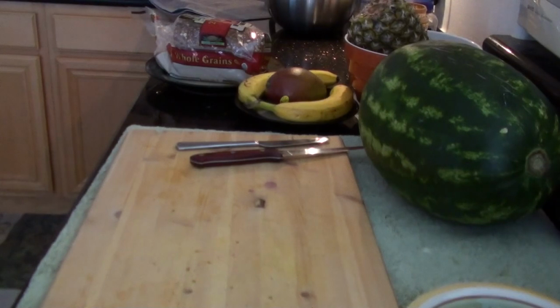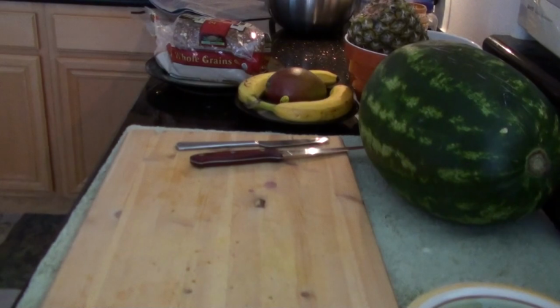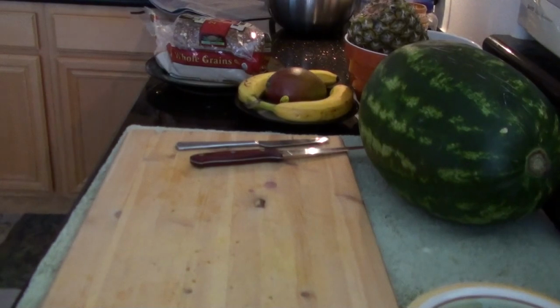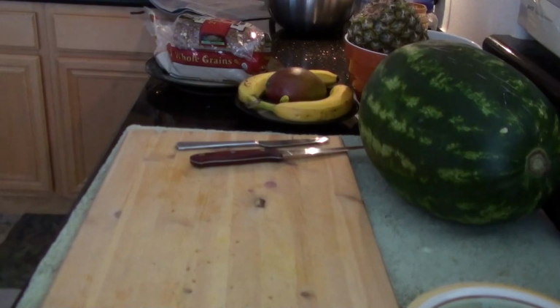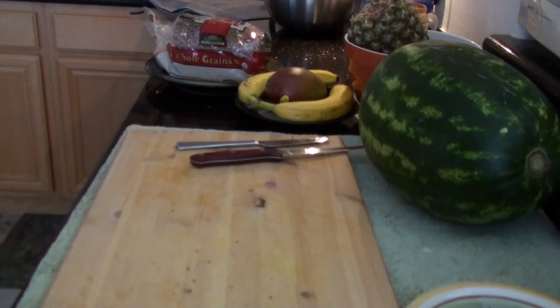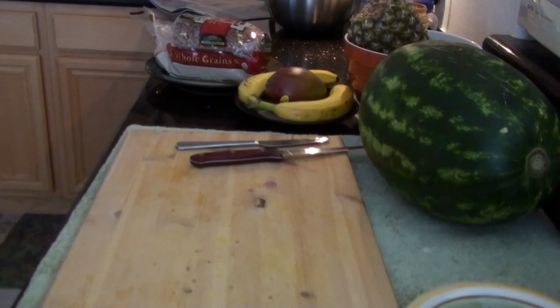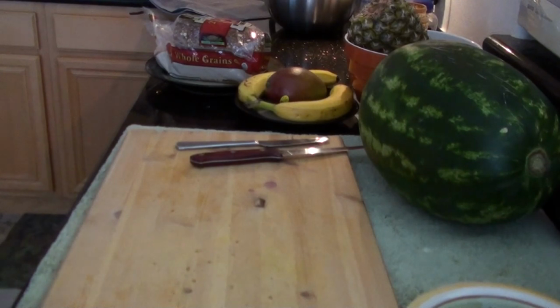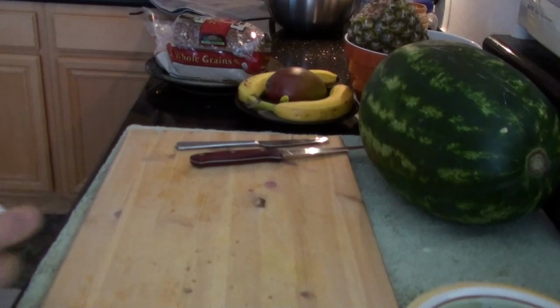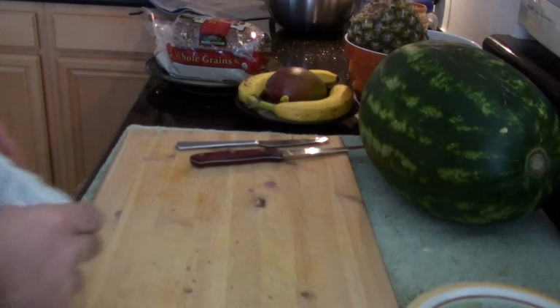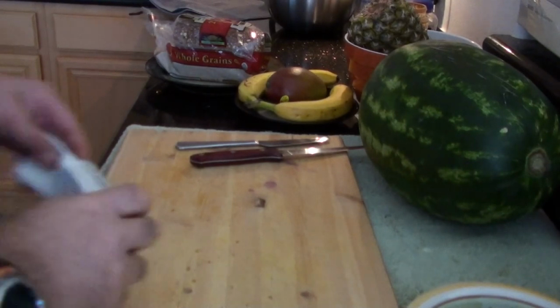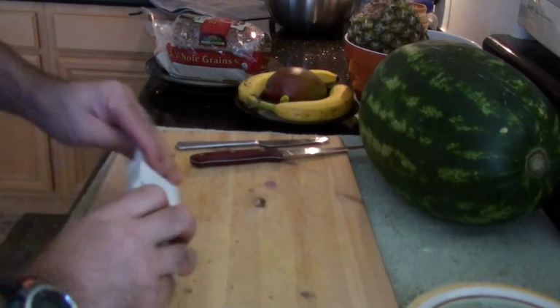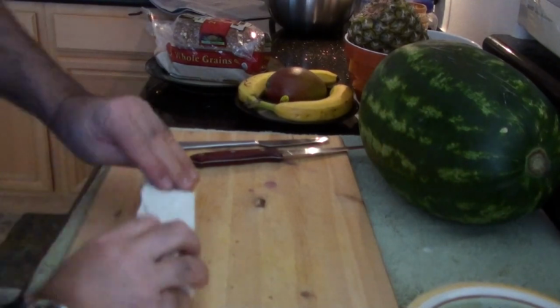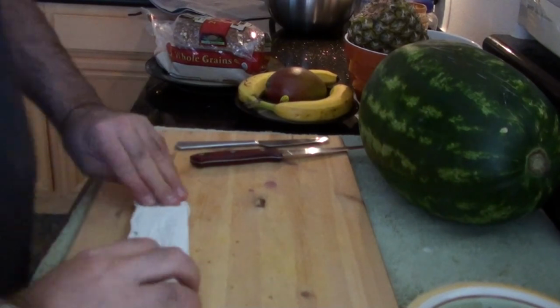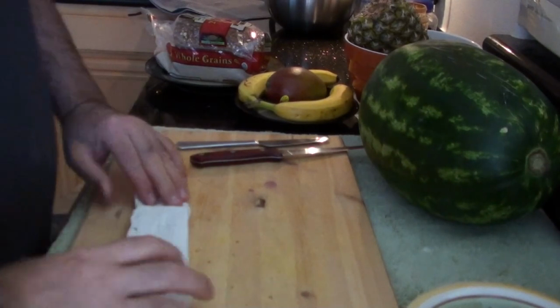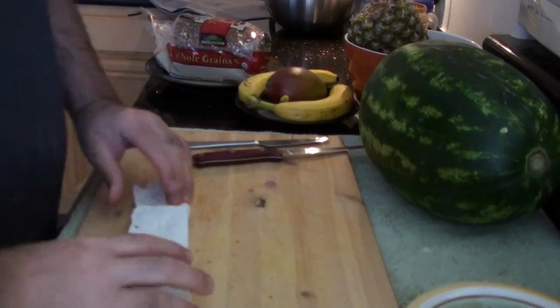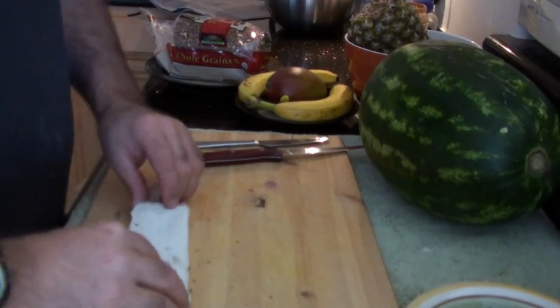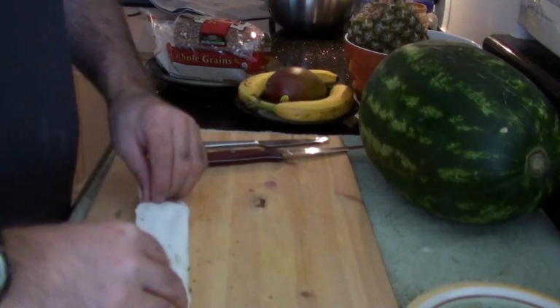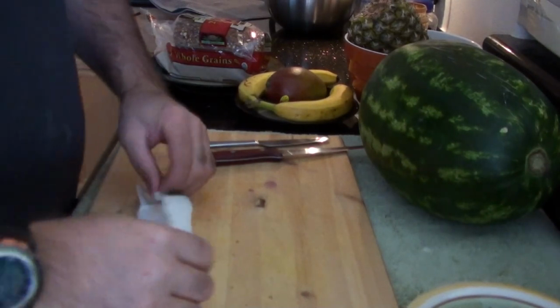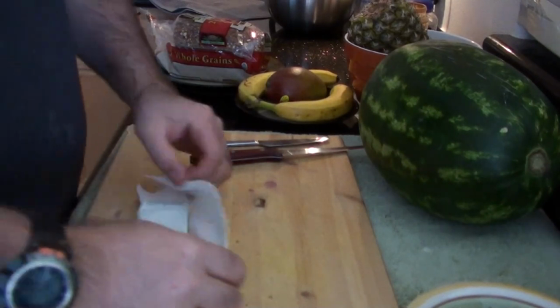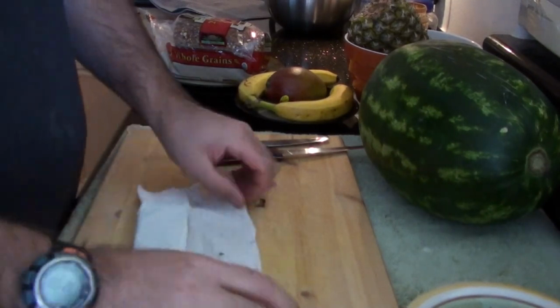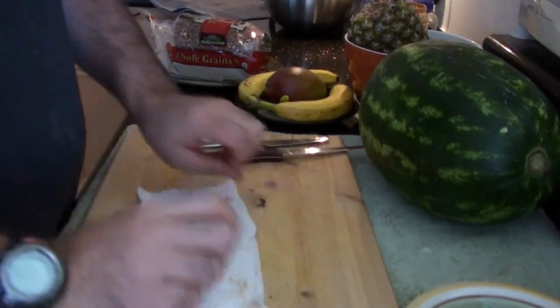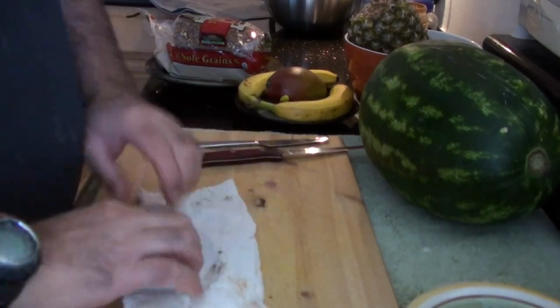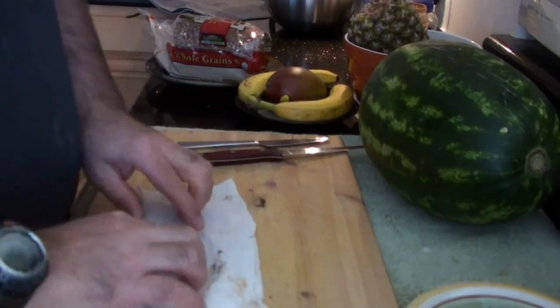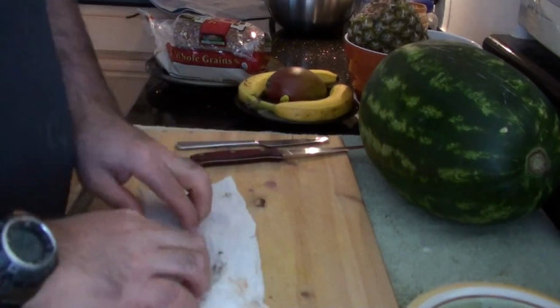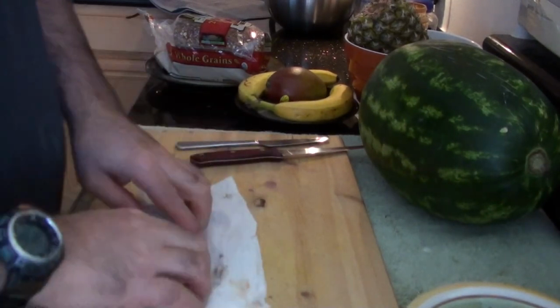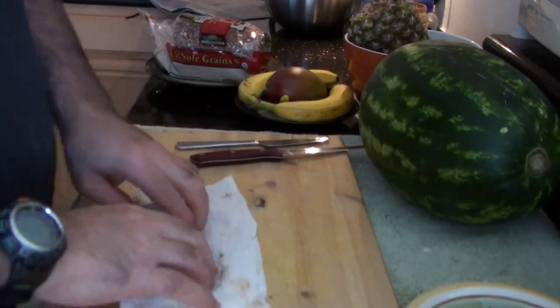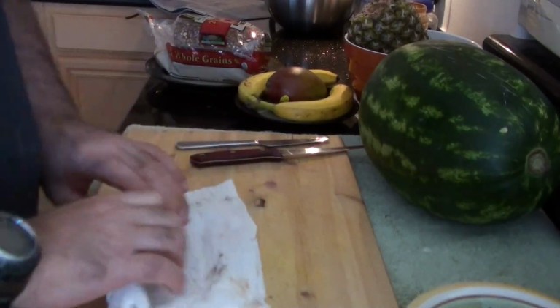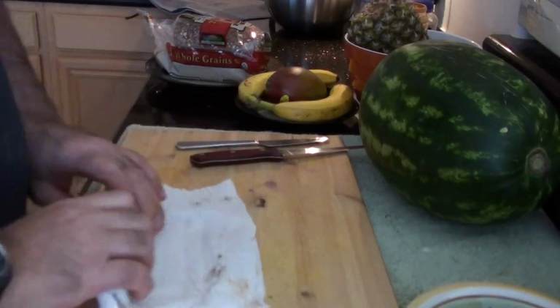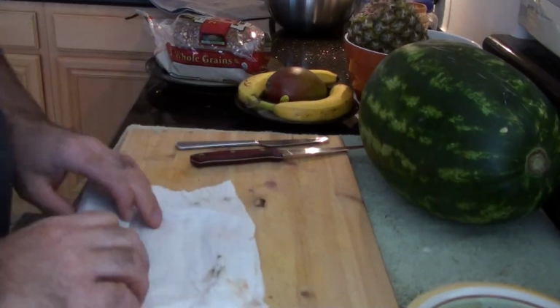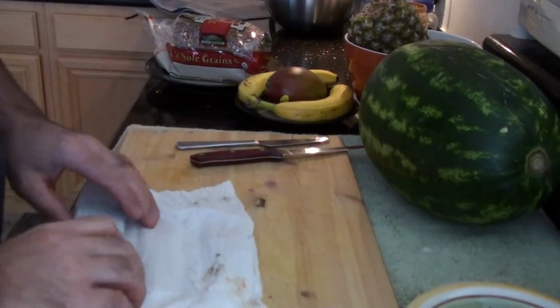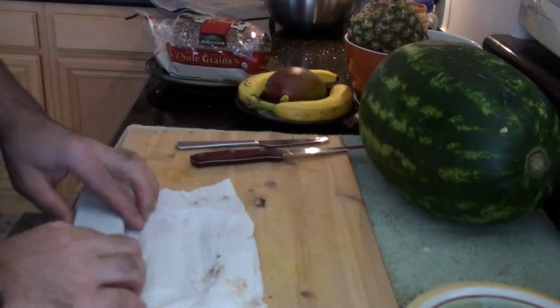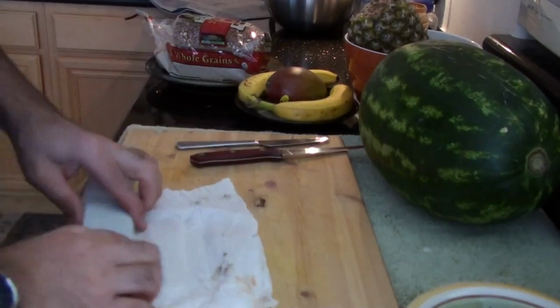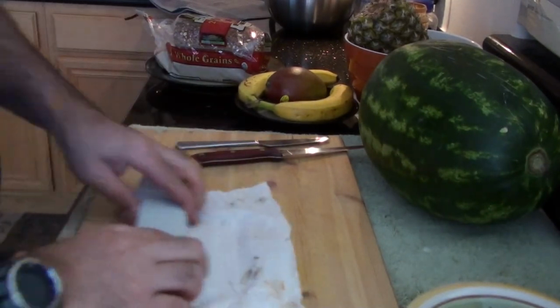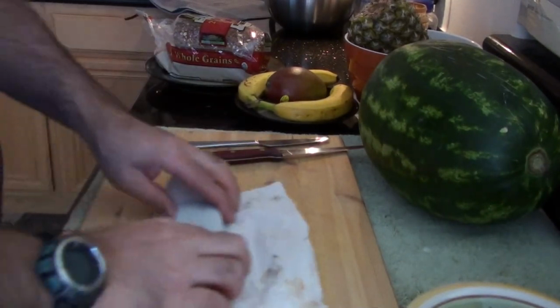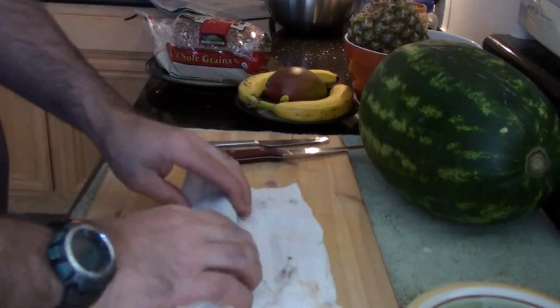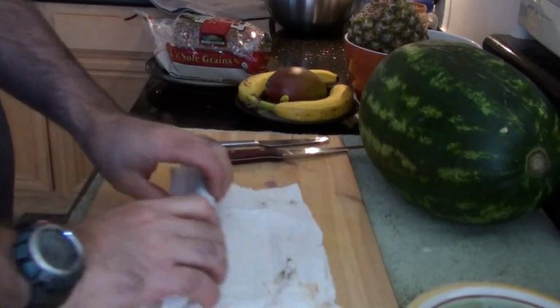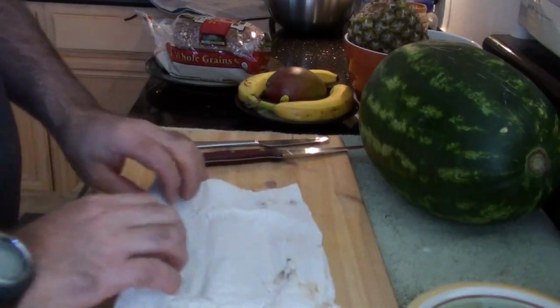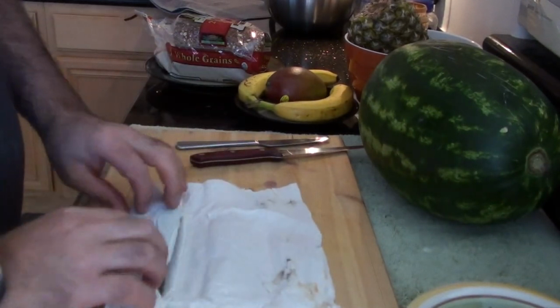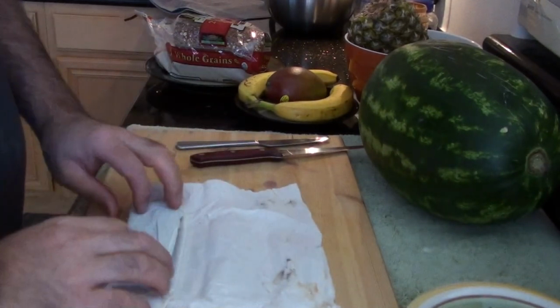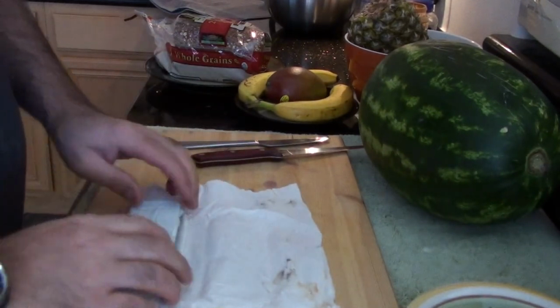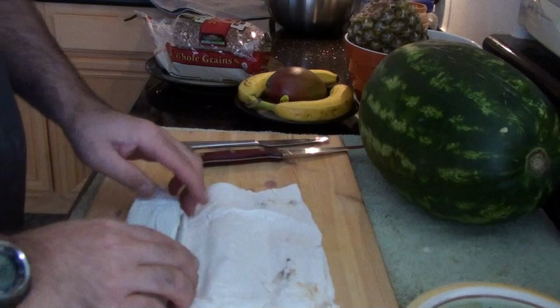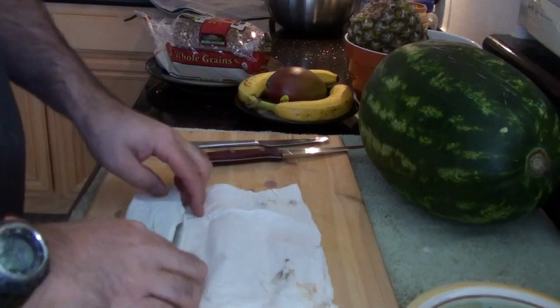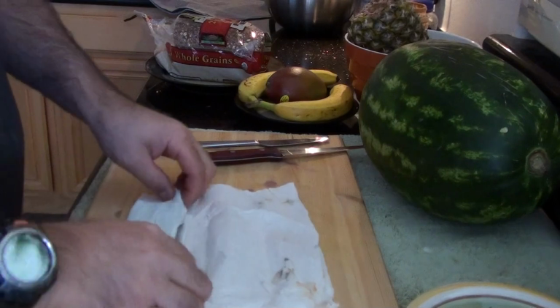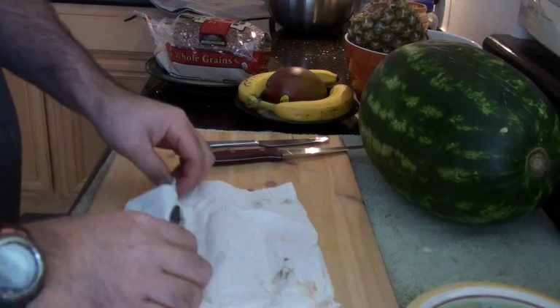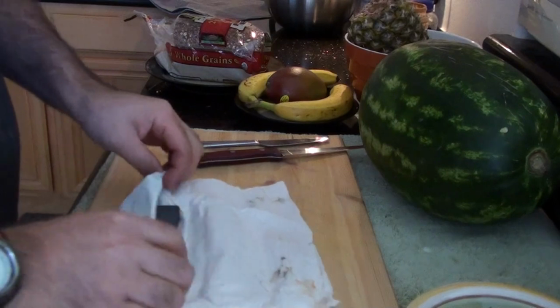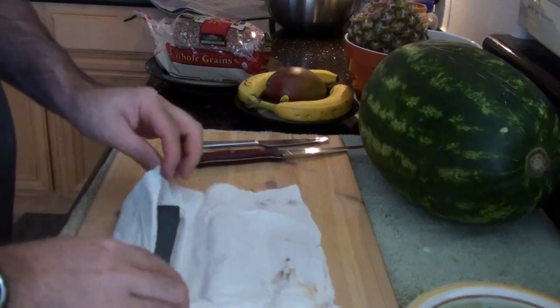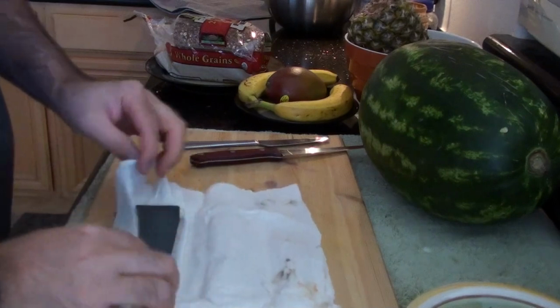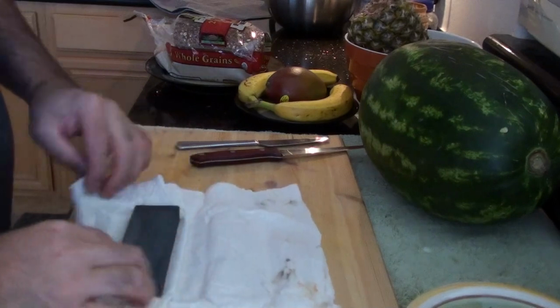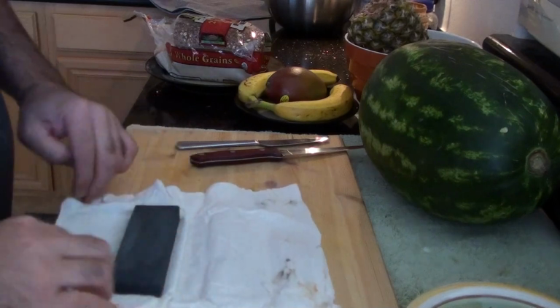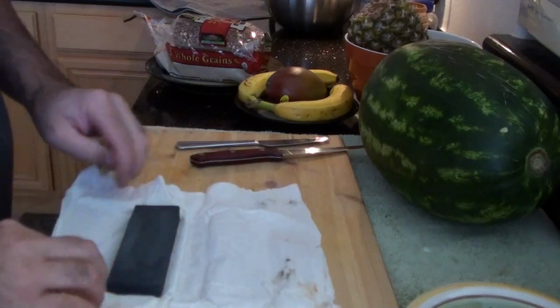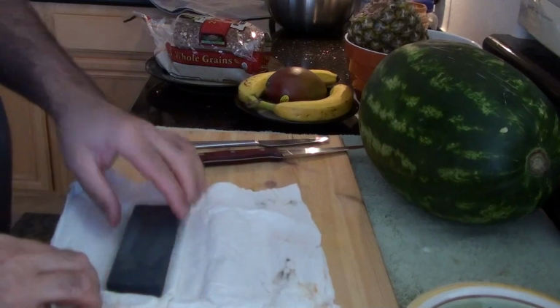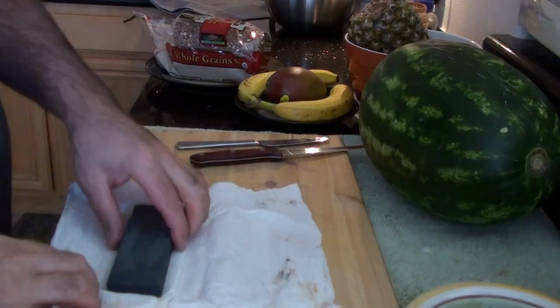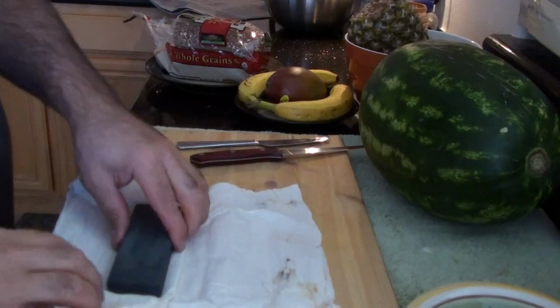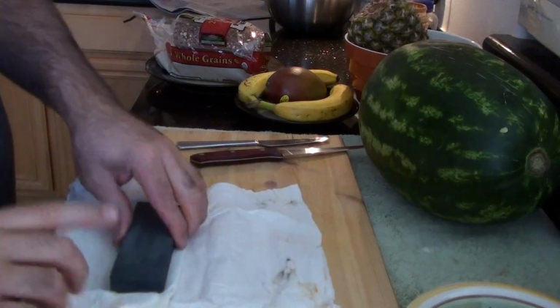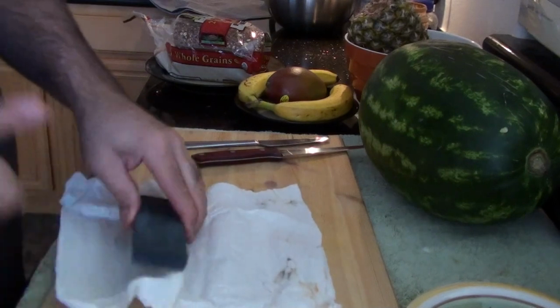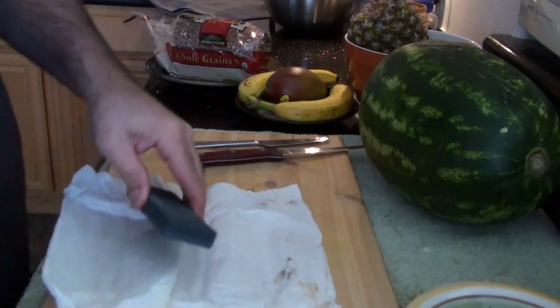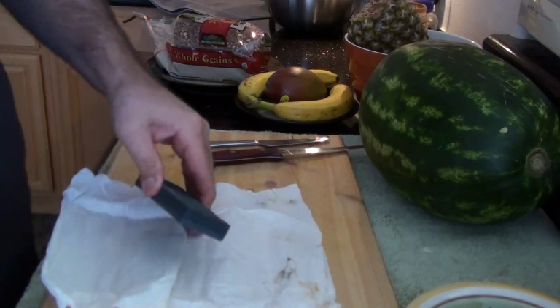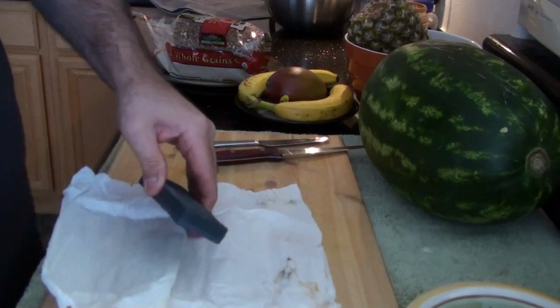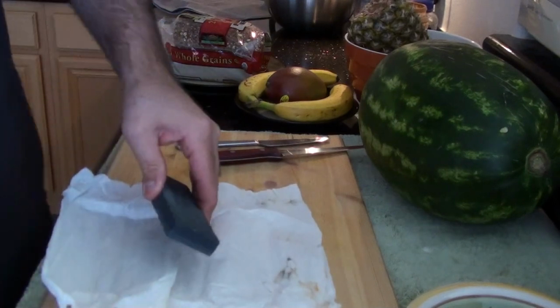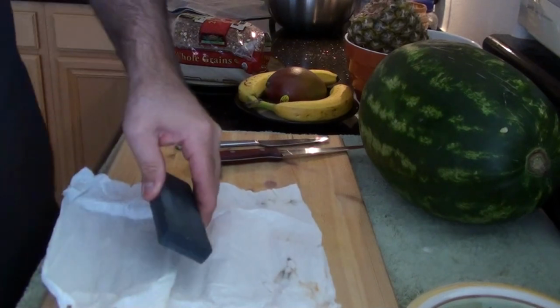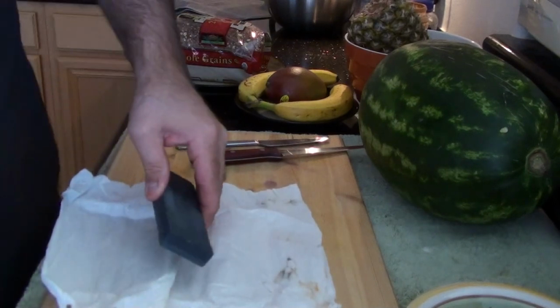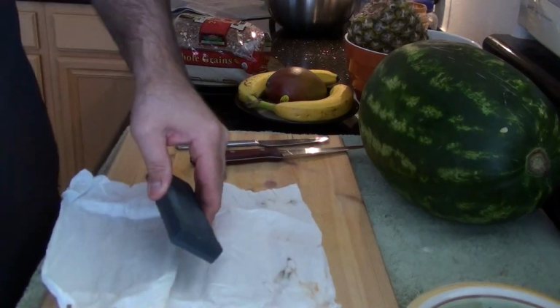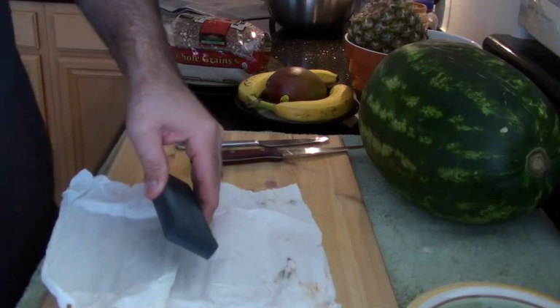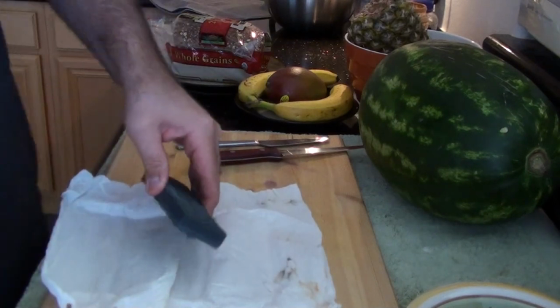Cadence is hungry, so we are going to make her peanut butter banana and mango sandwiches.